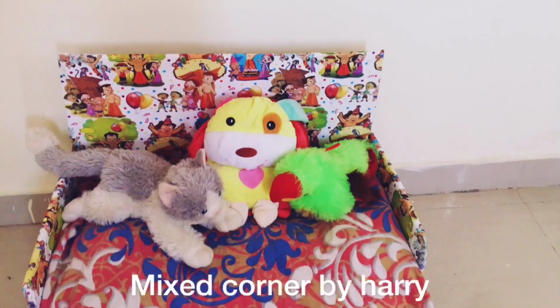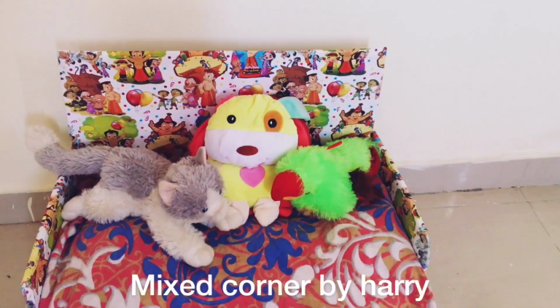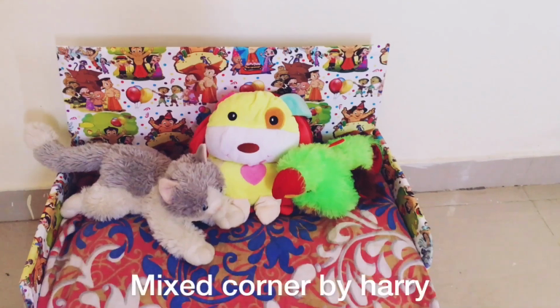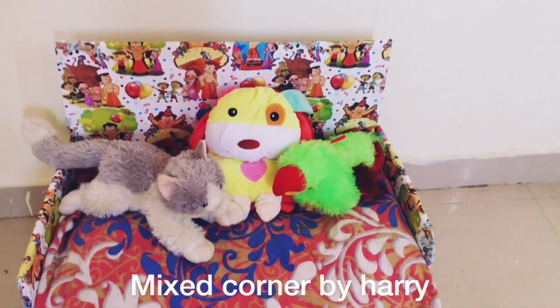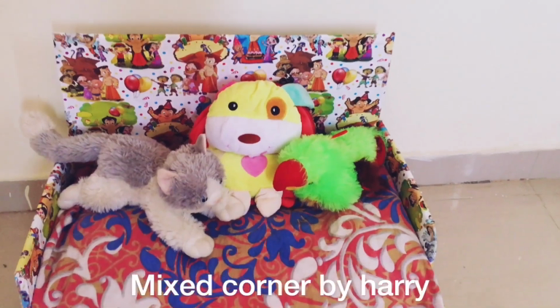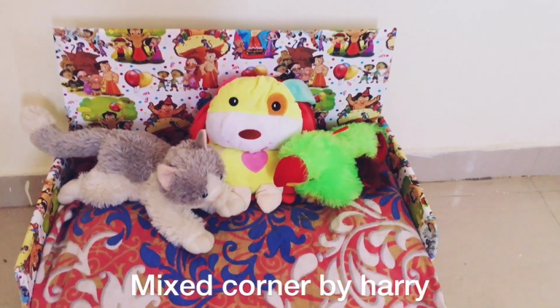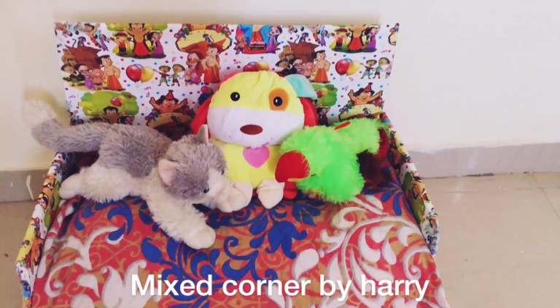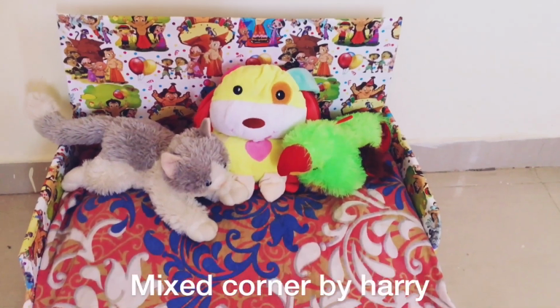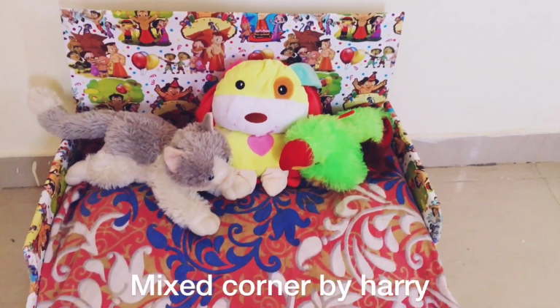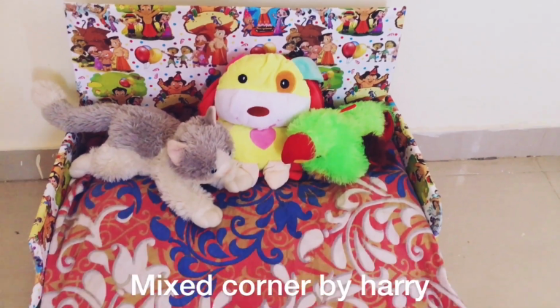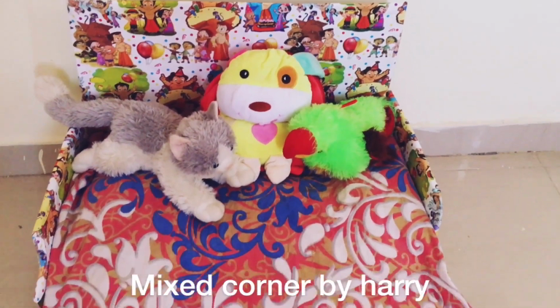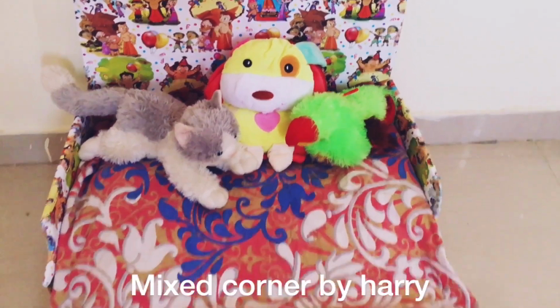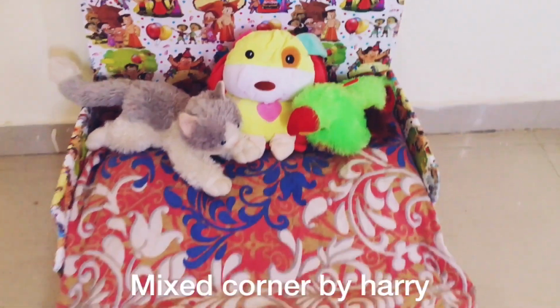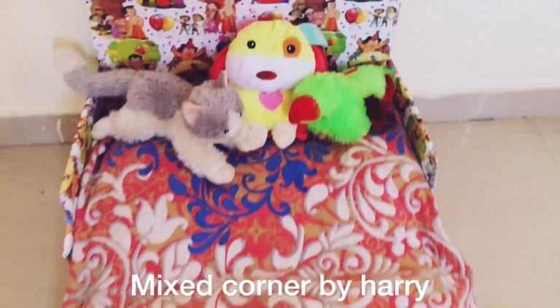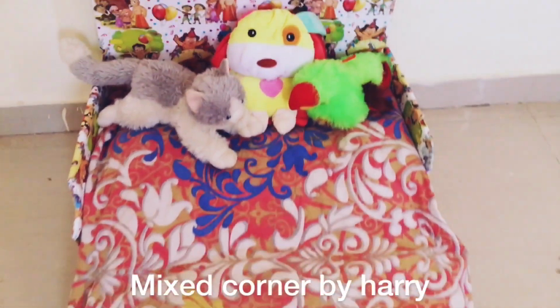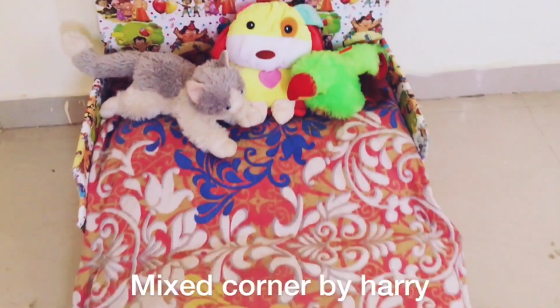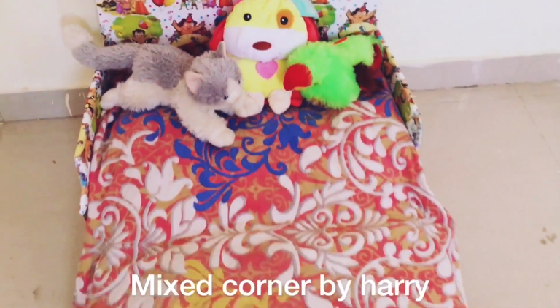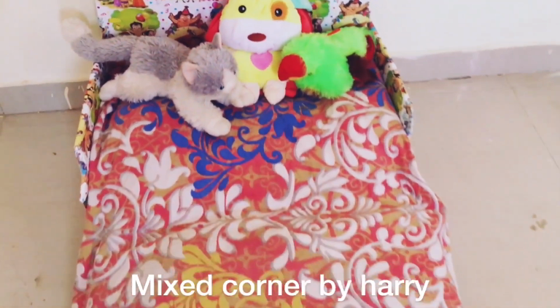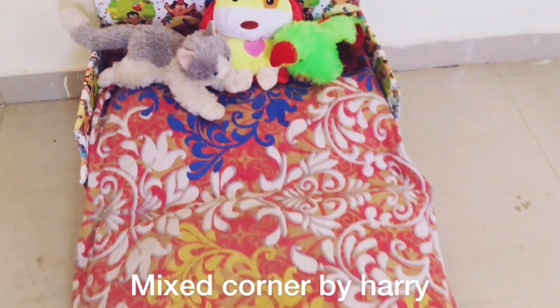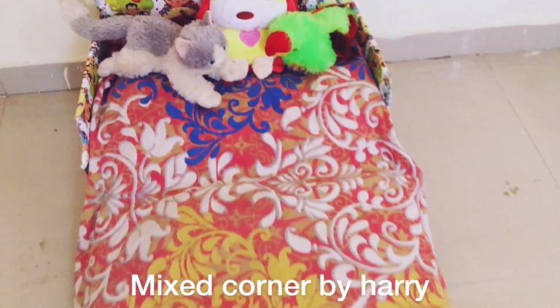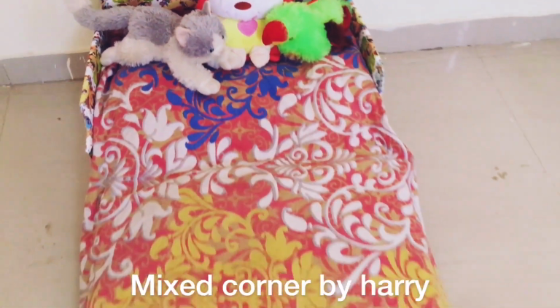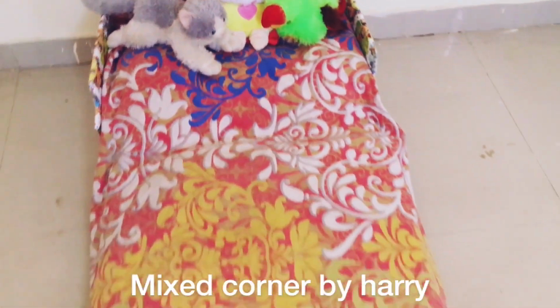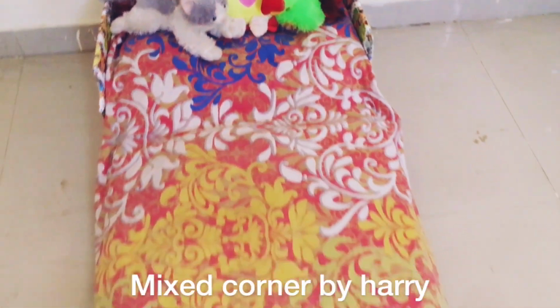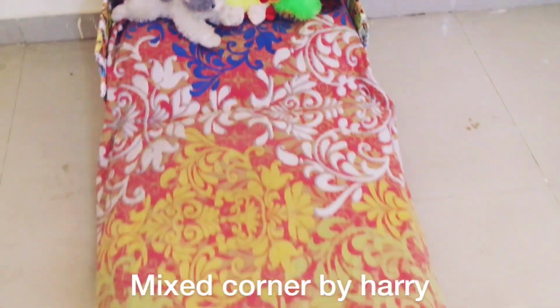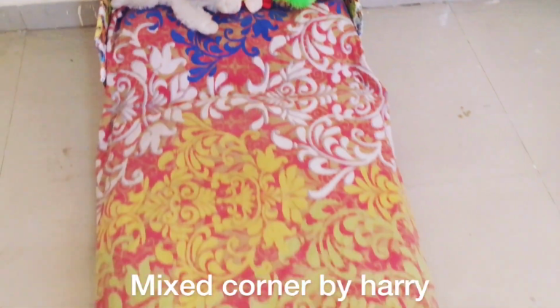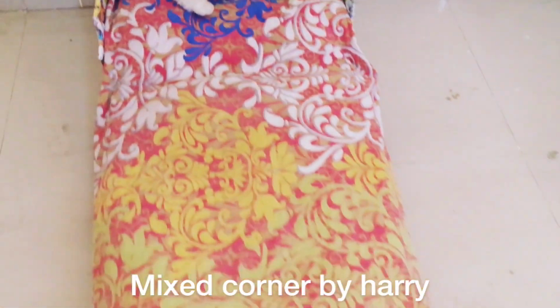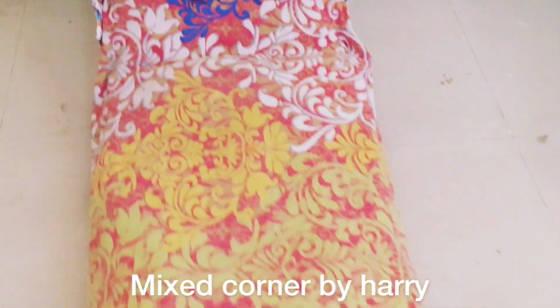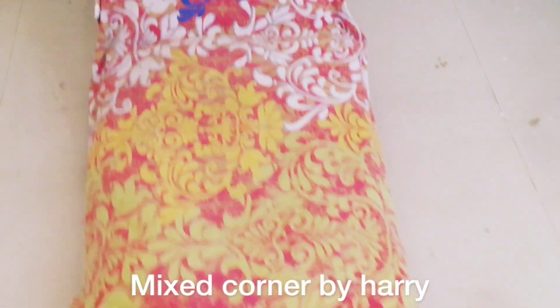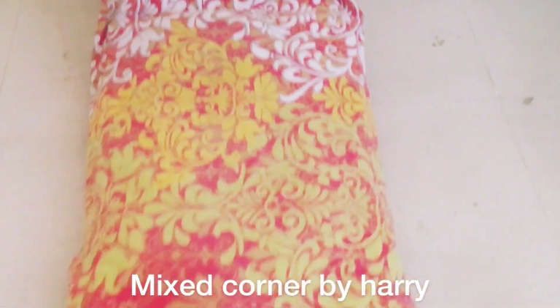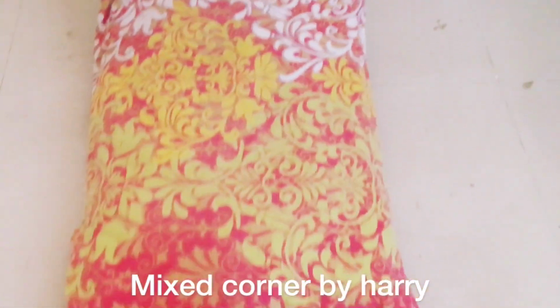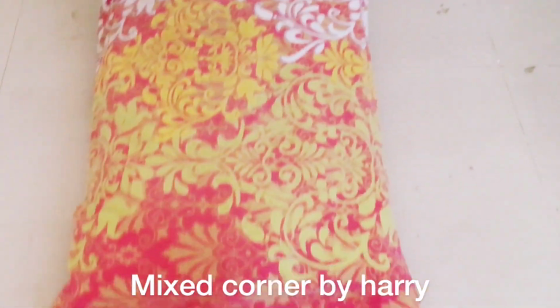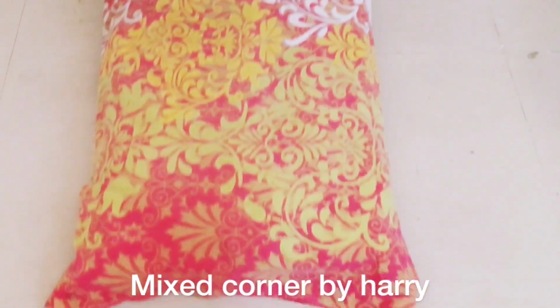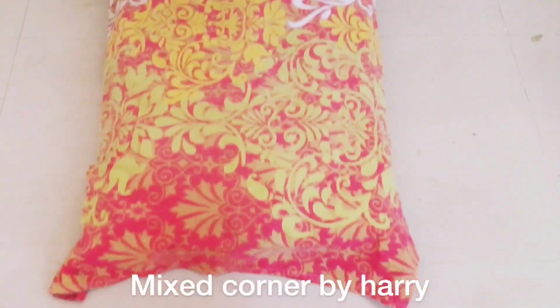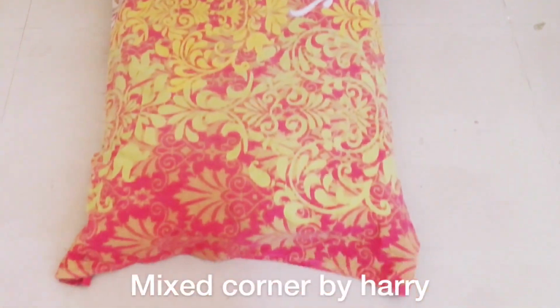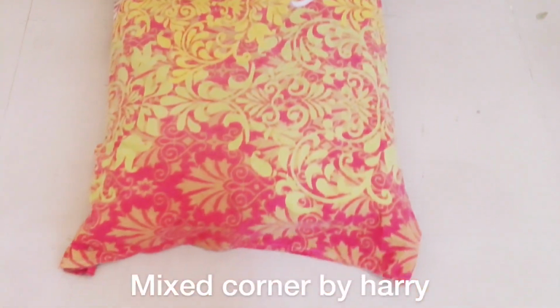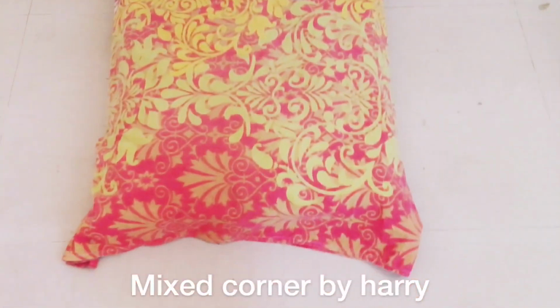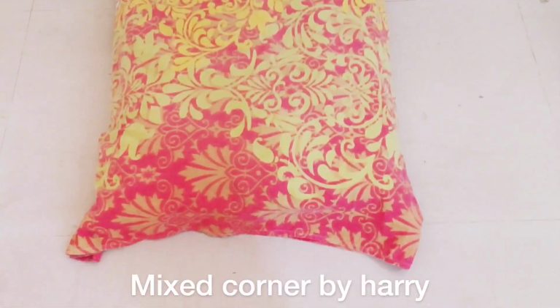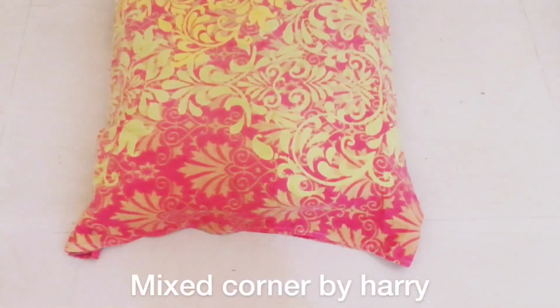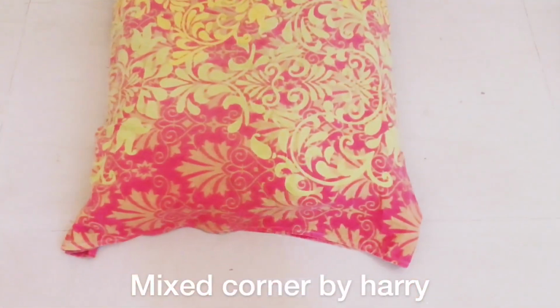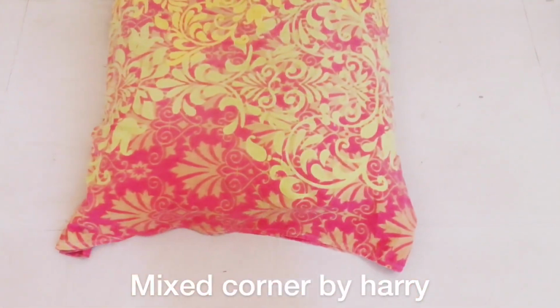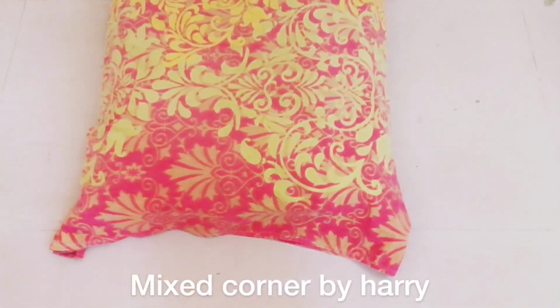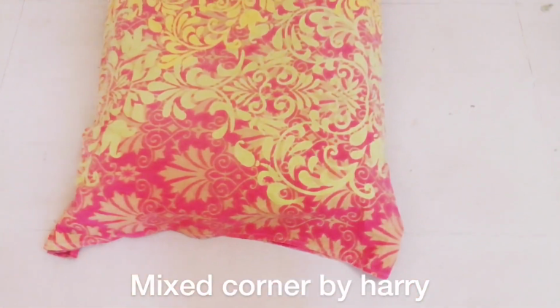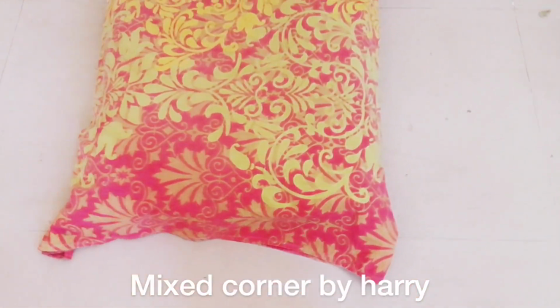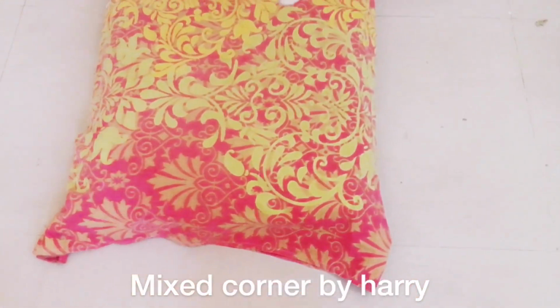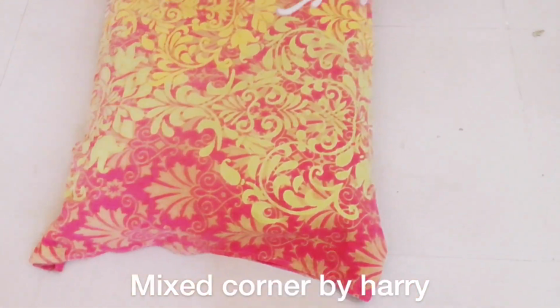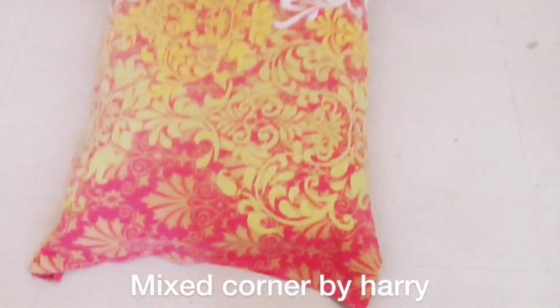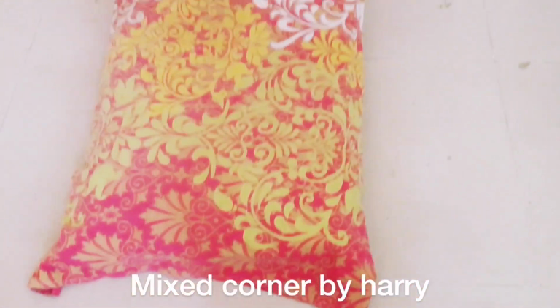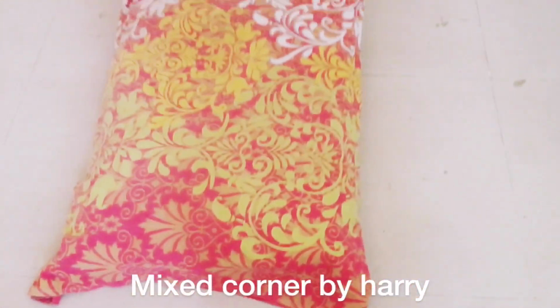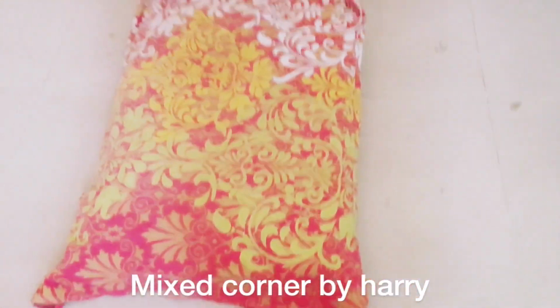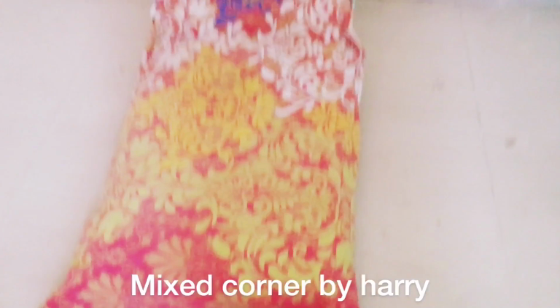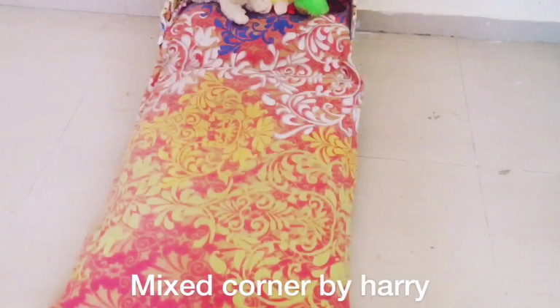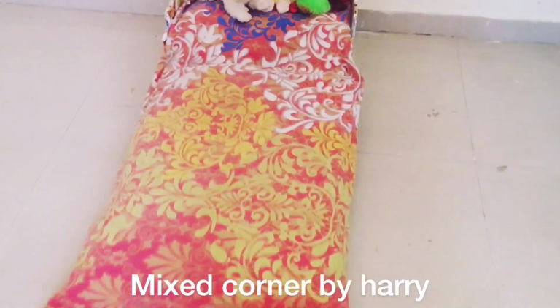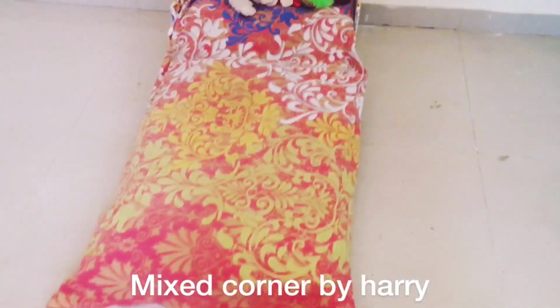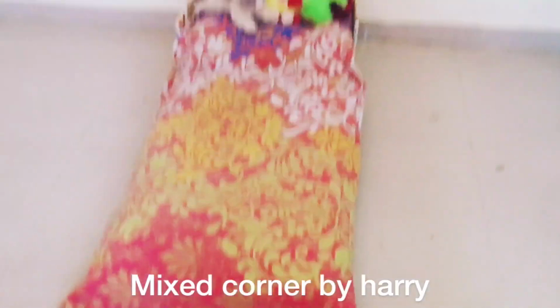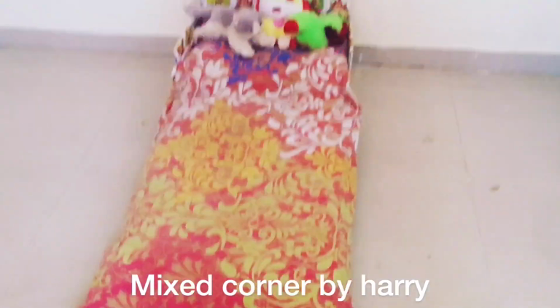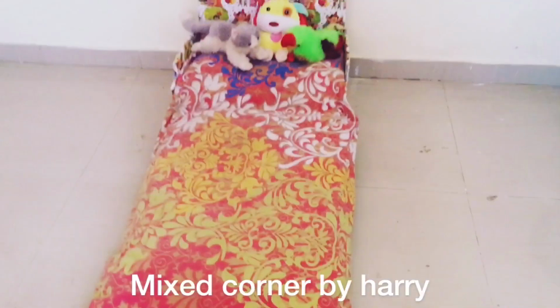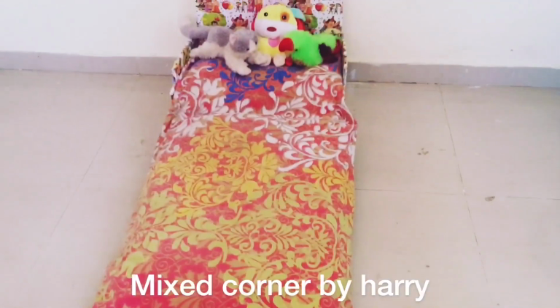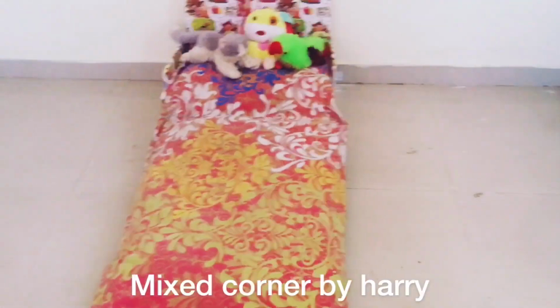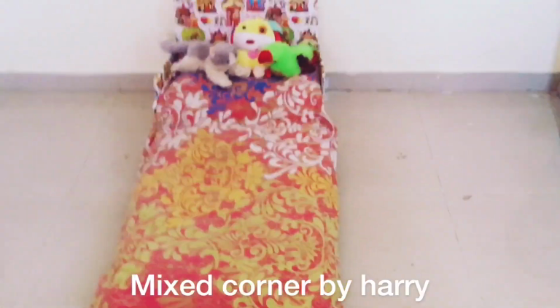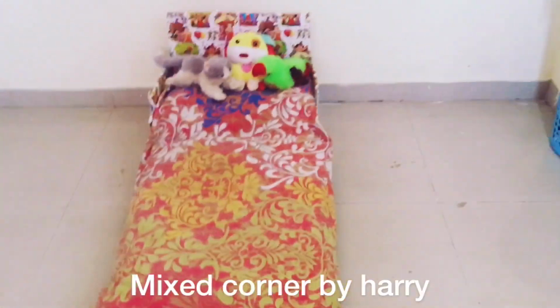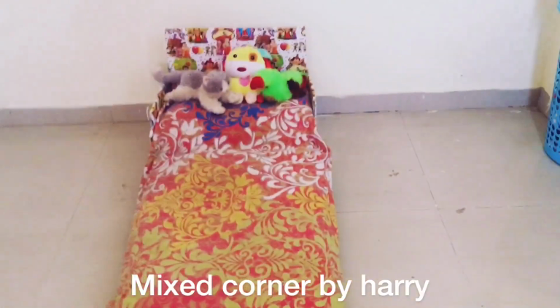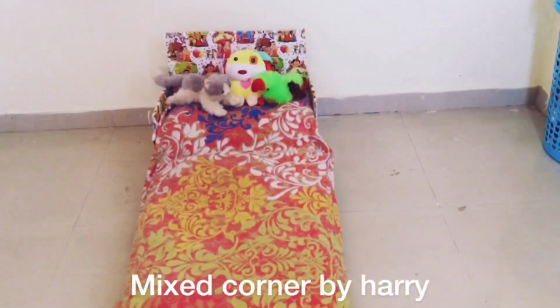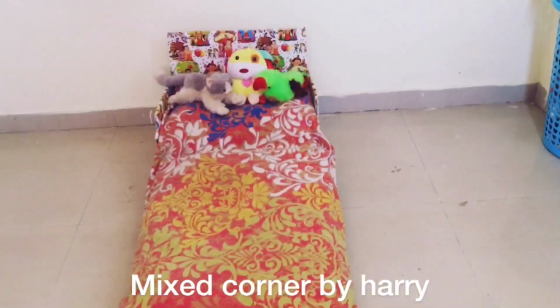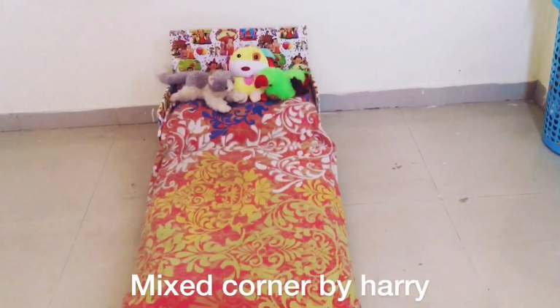Hello friends, welcome to my channel, Mixed Corner by Harry. Today I am going to show you all about the kids bed.